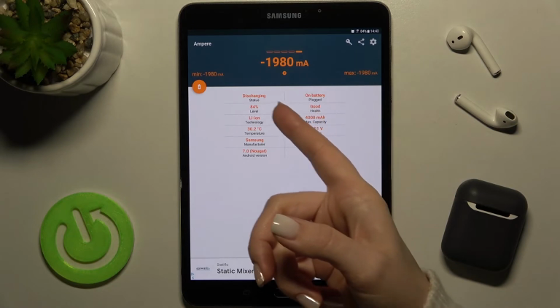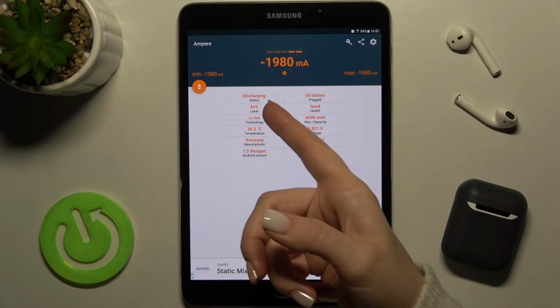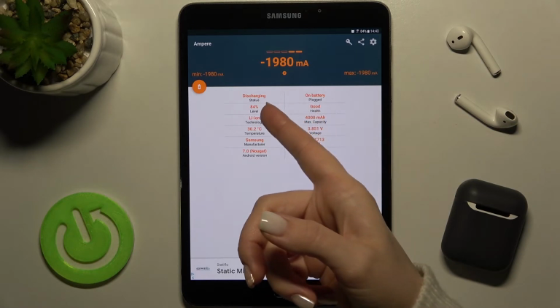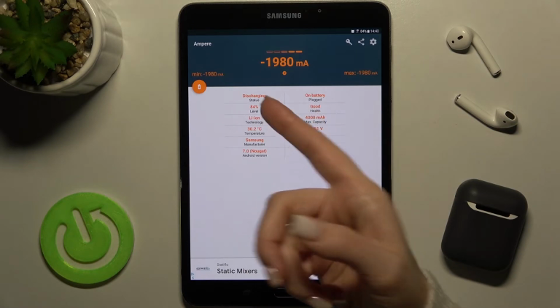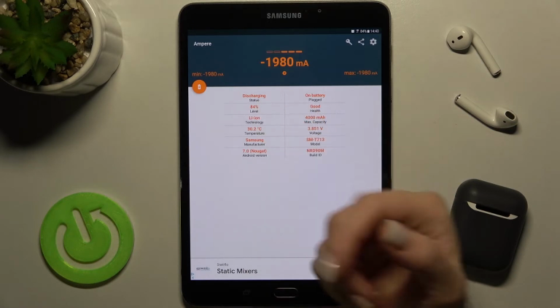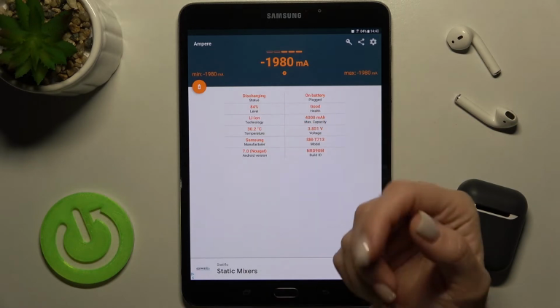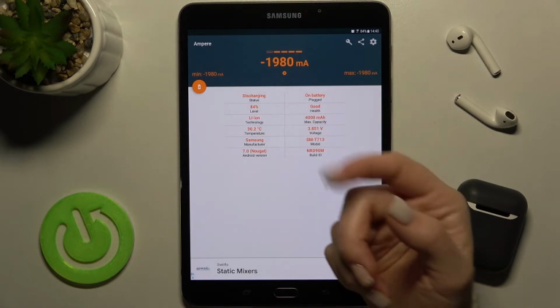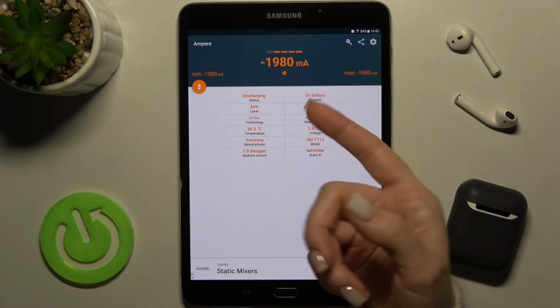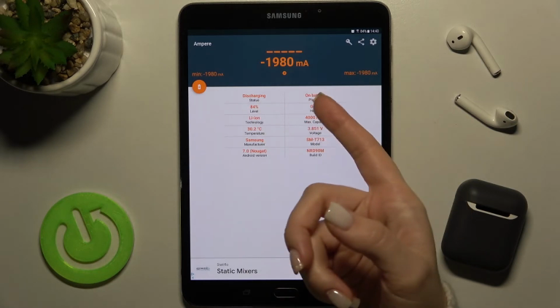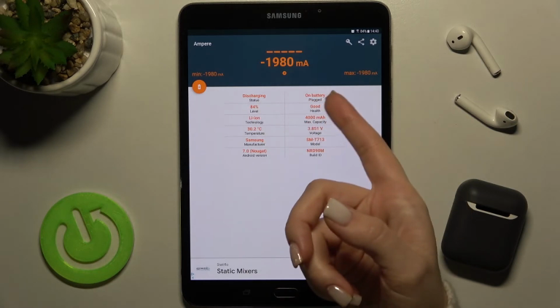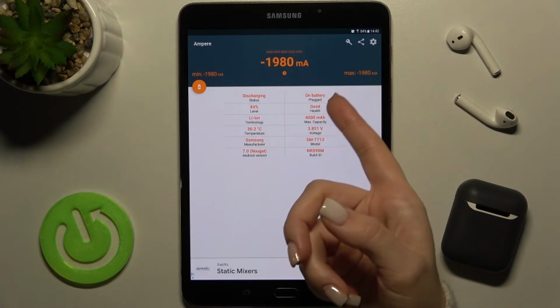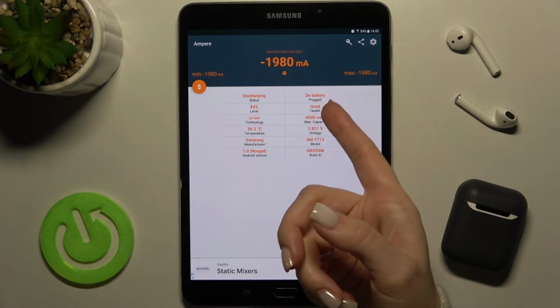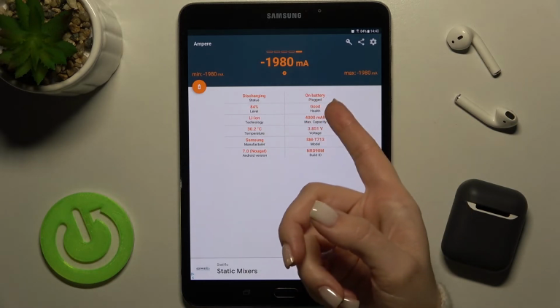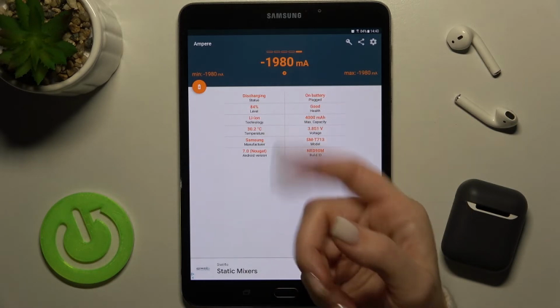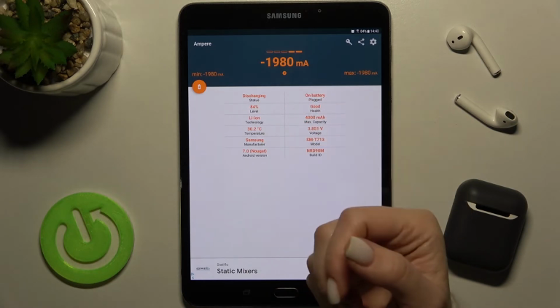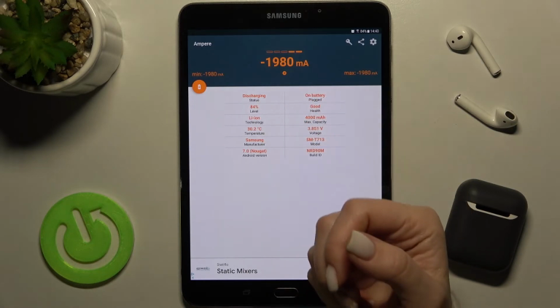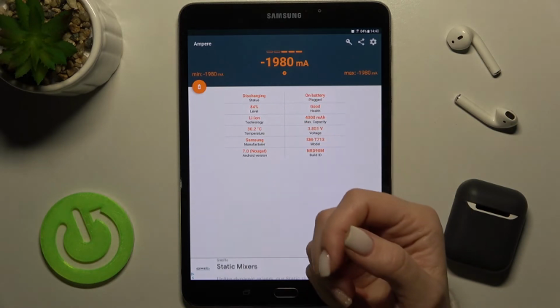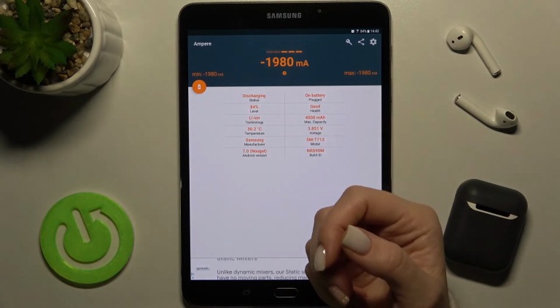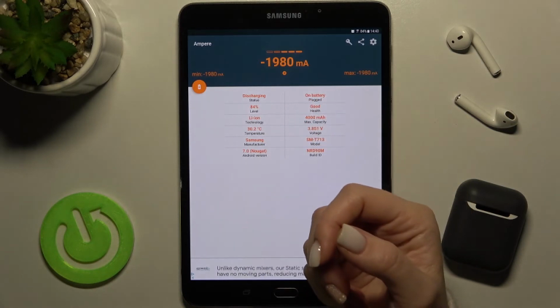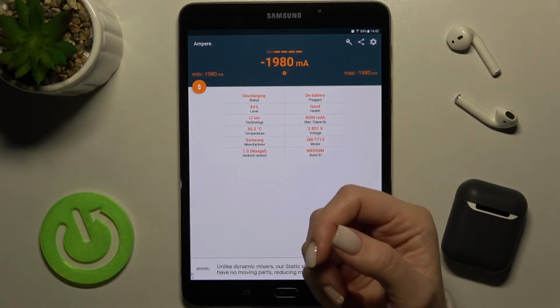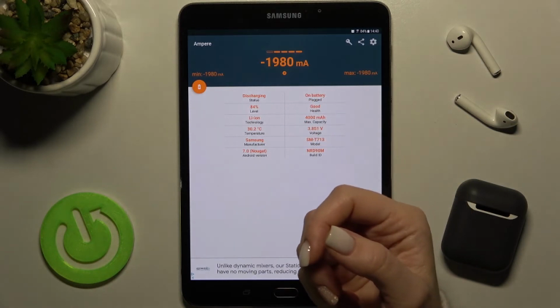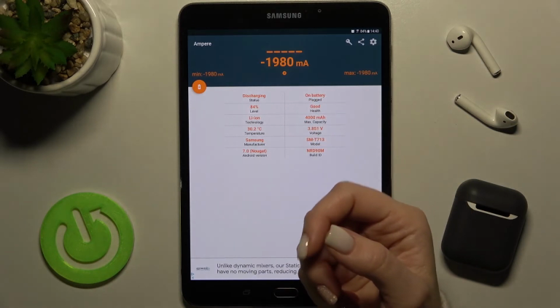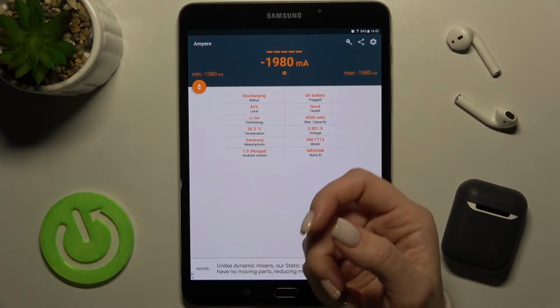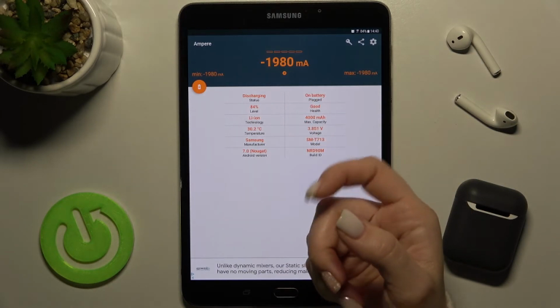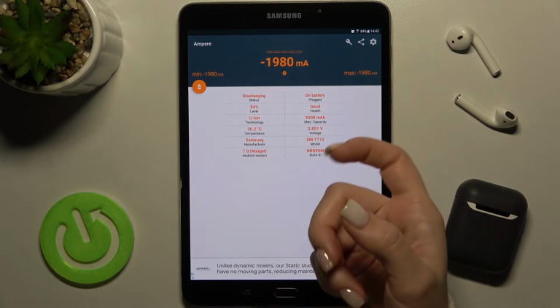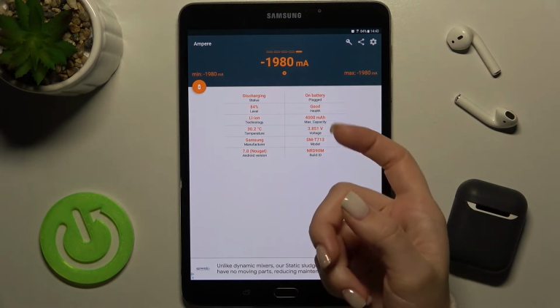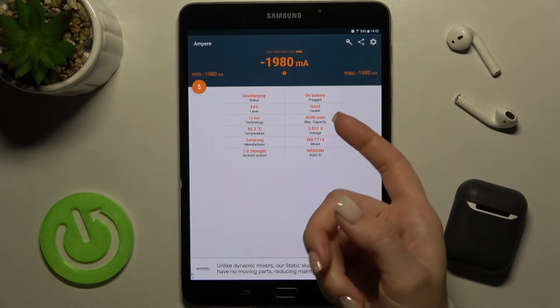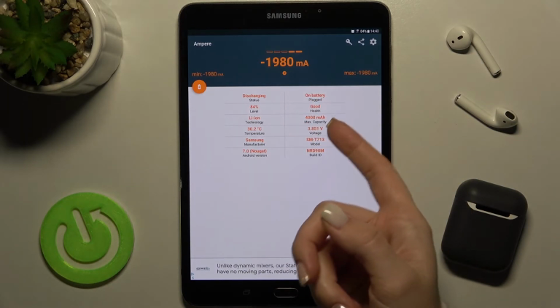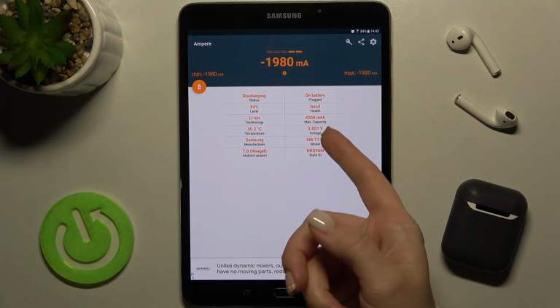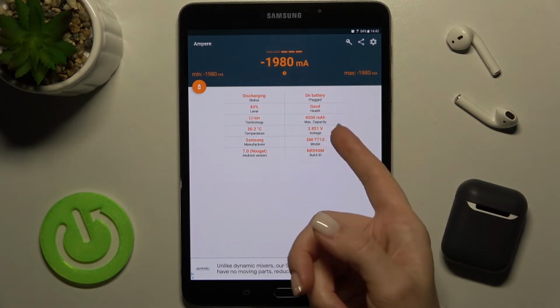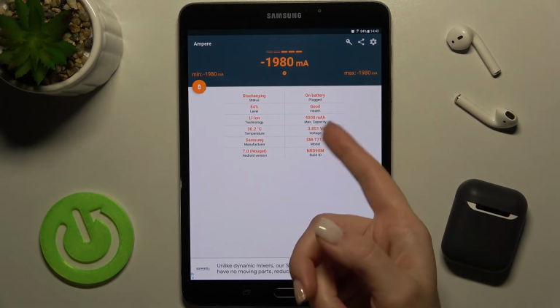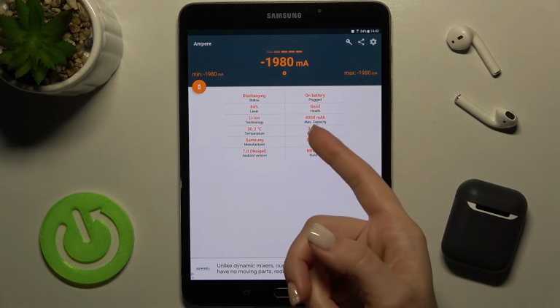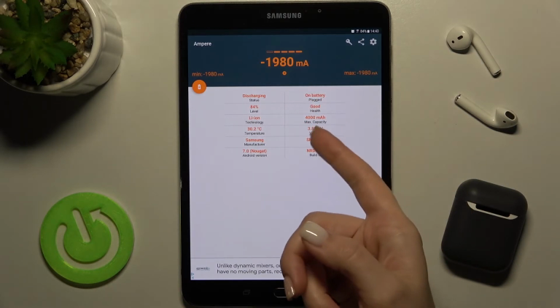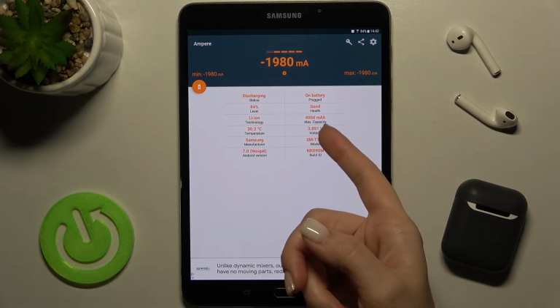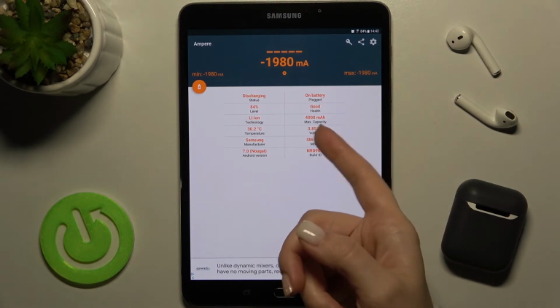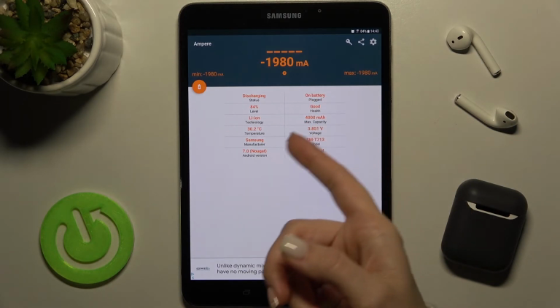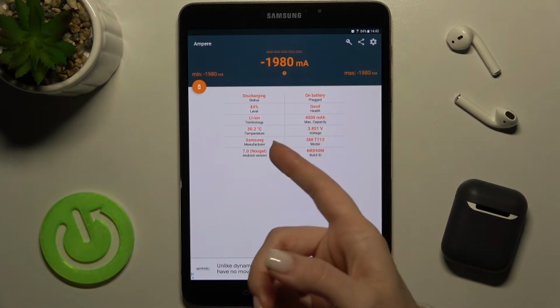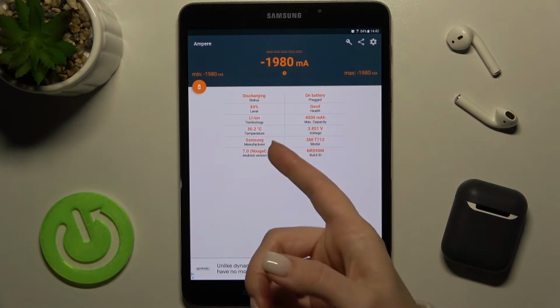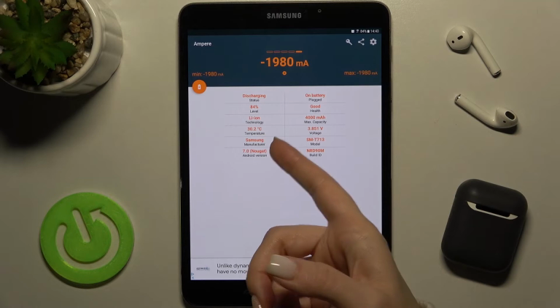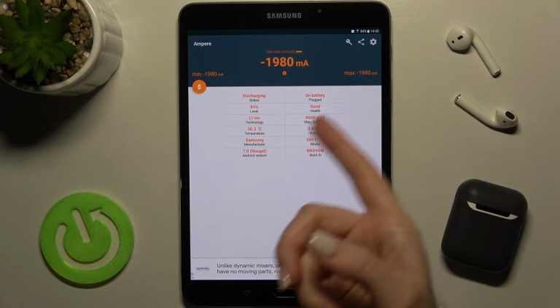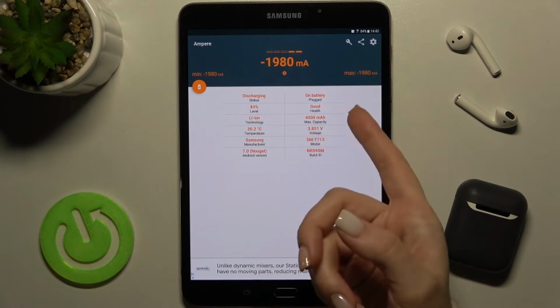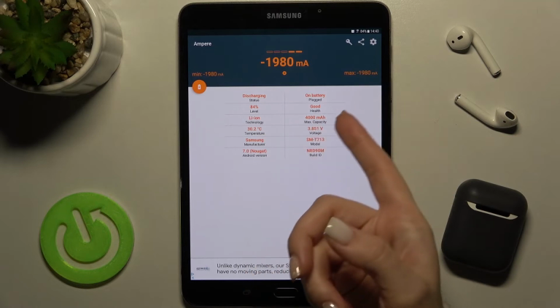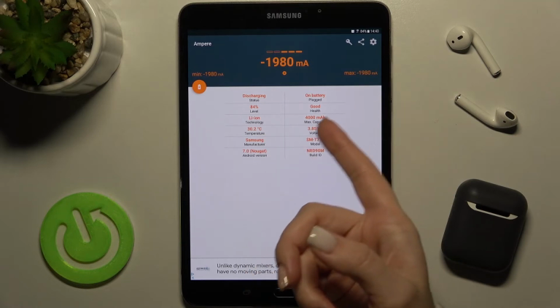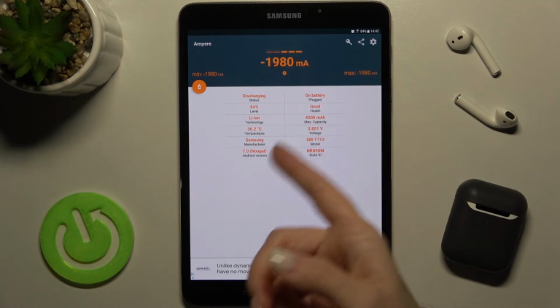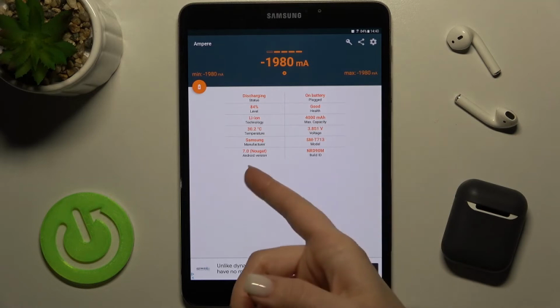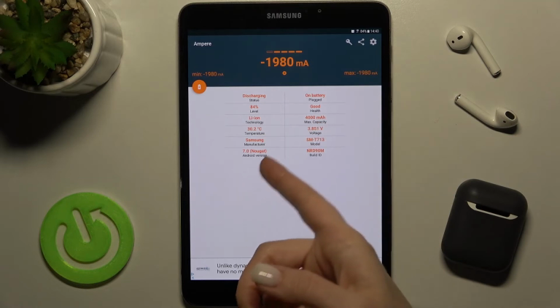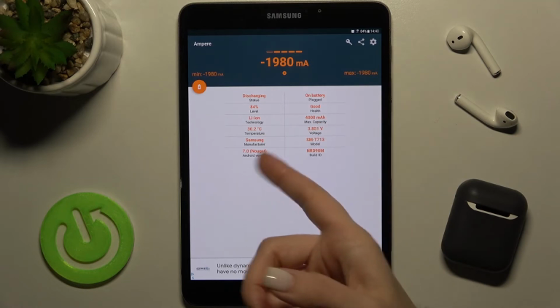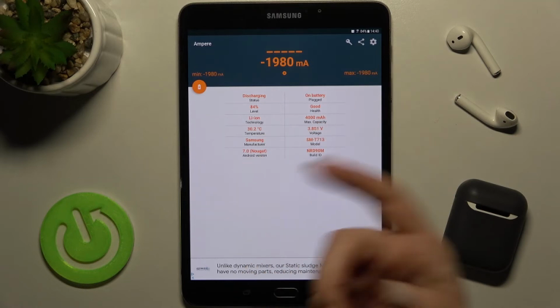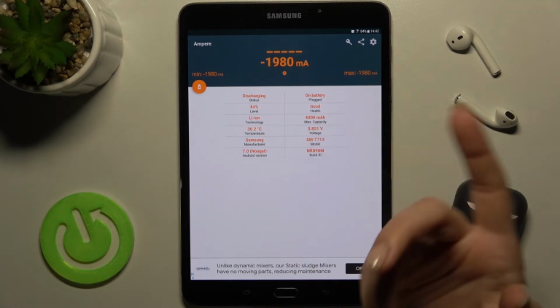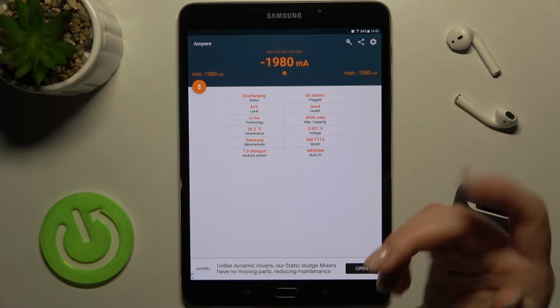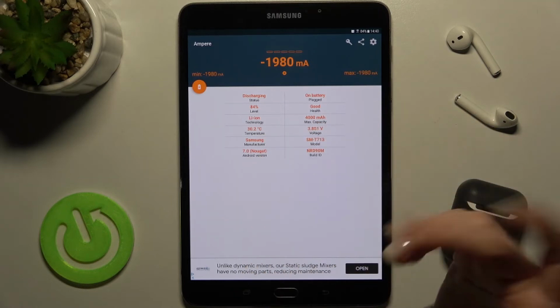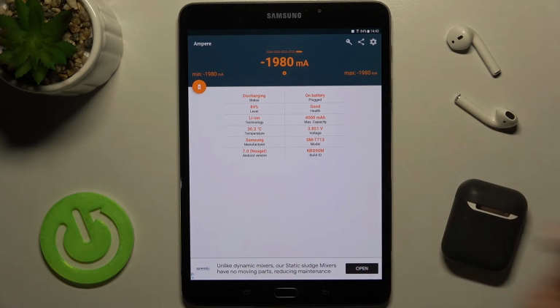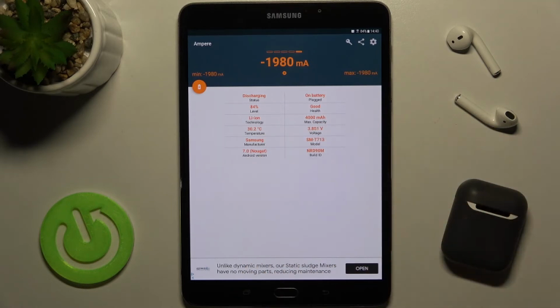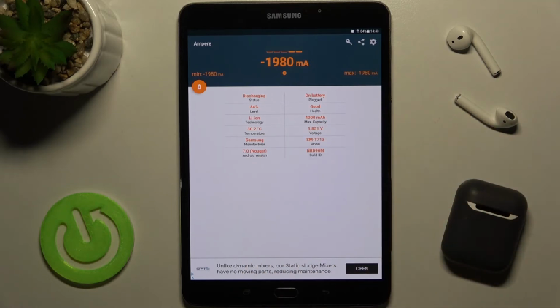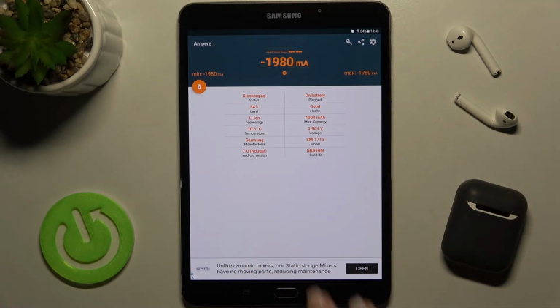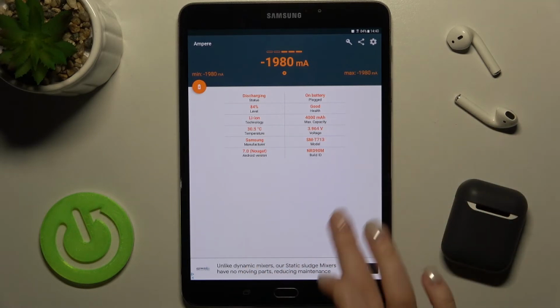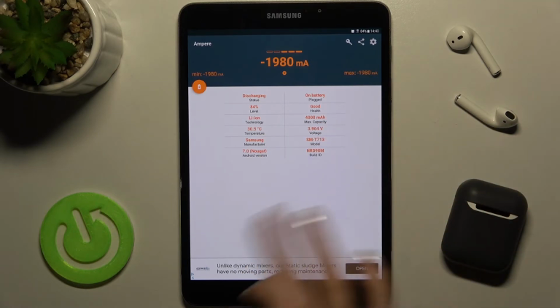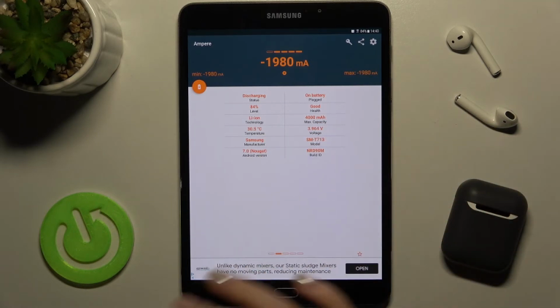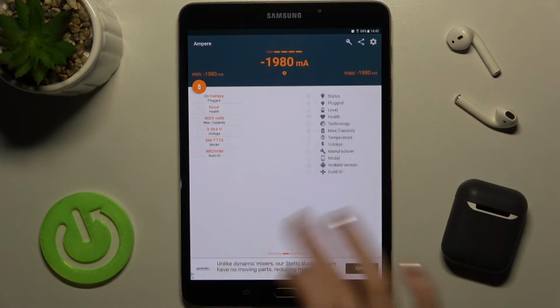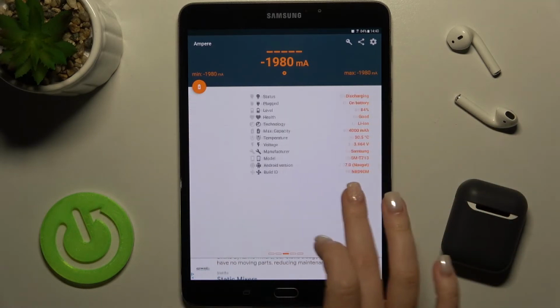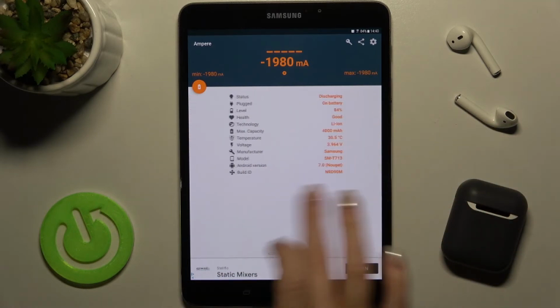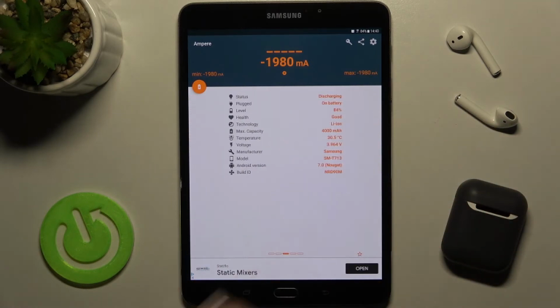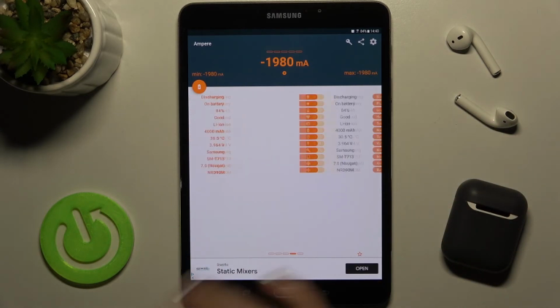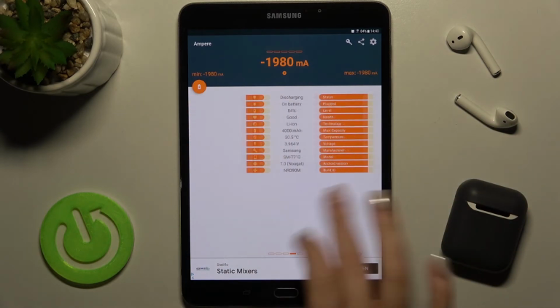We also see the level of our battery, the health of the battery, the model of the device, the Android version, and more other info.